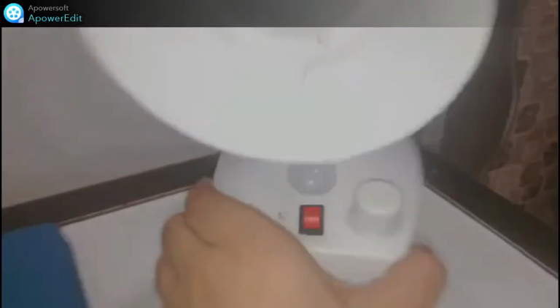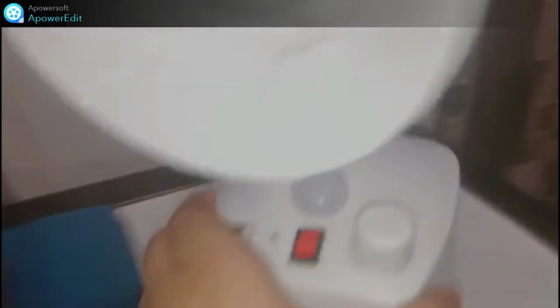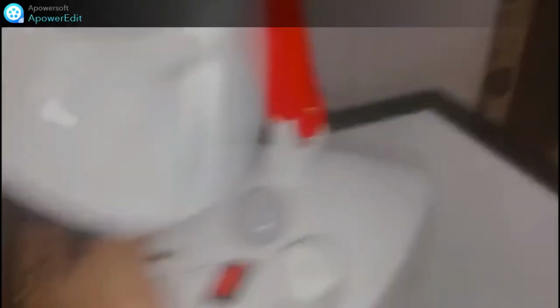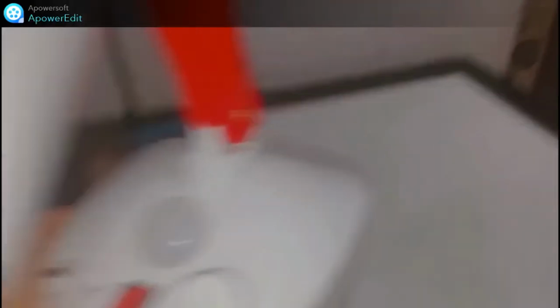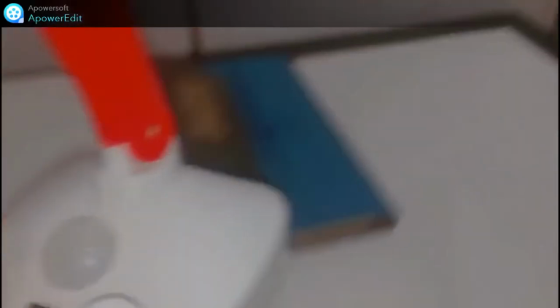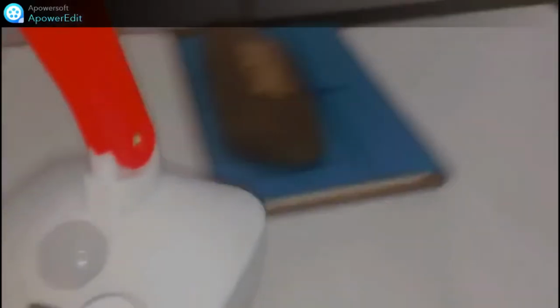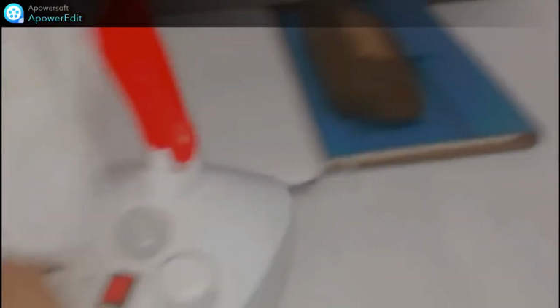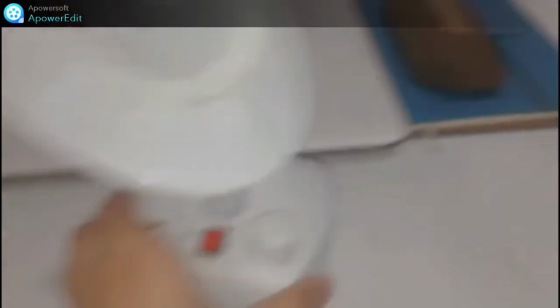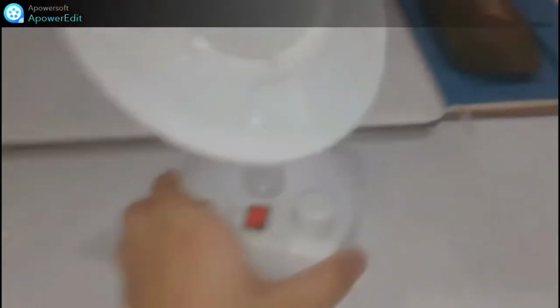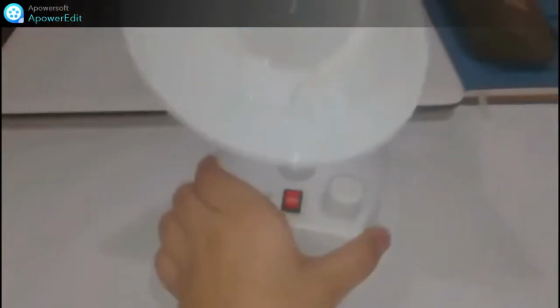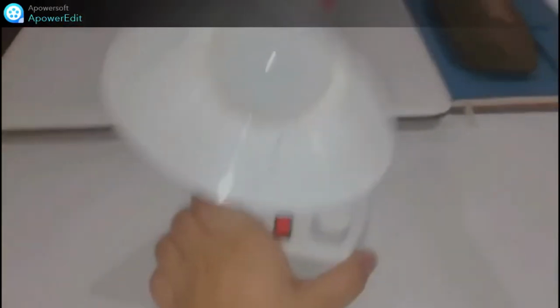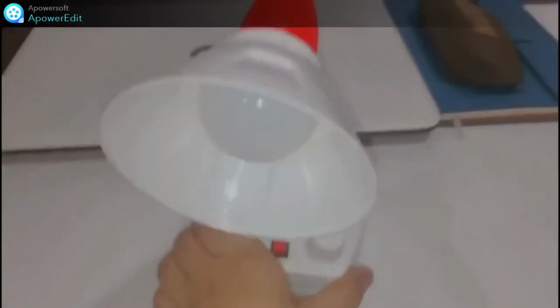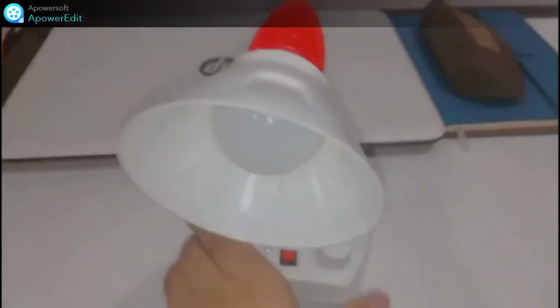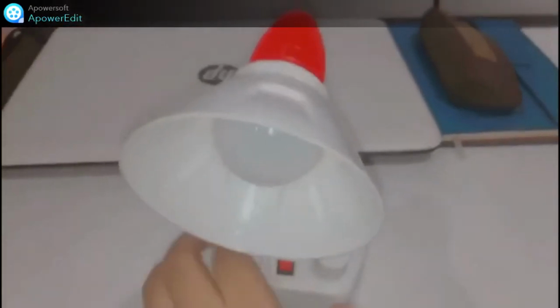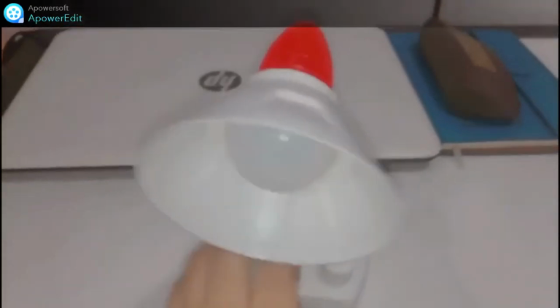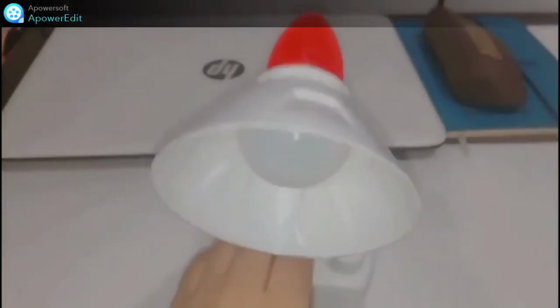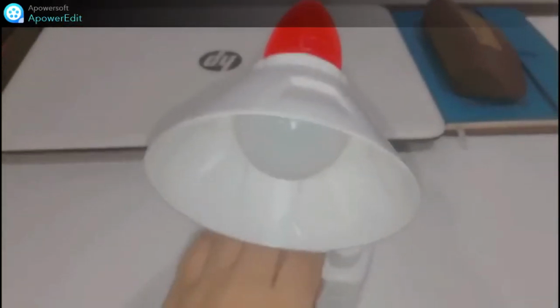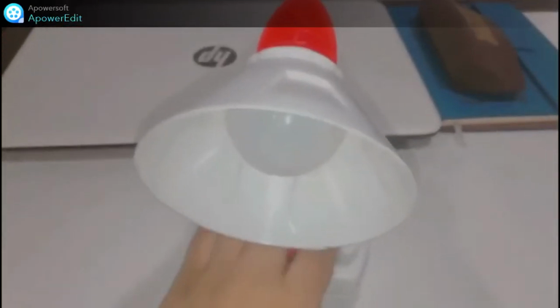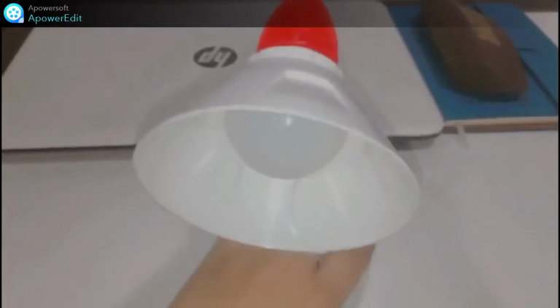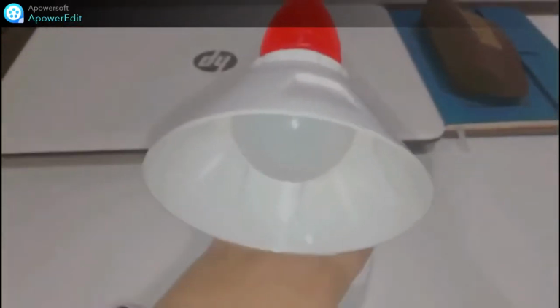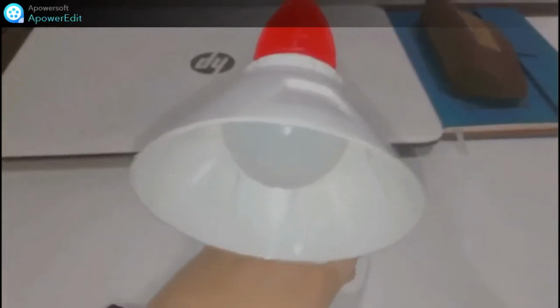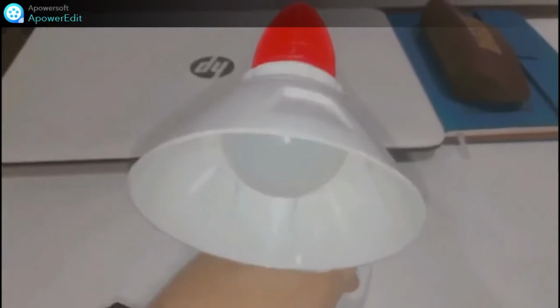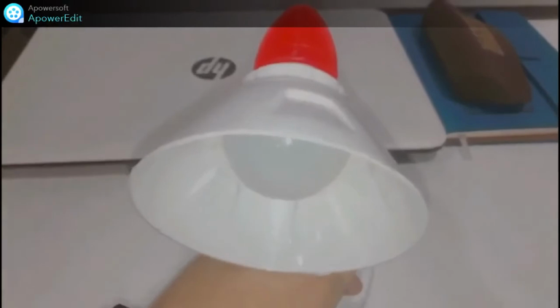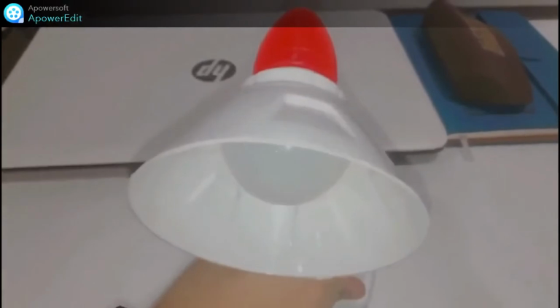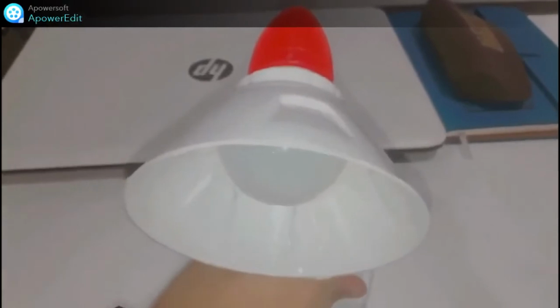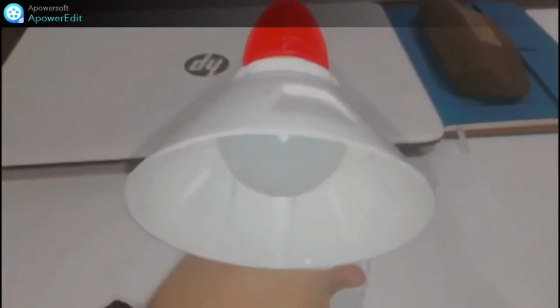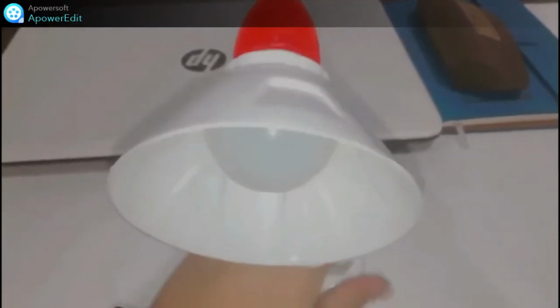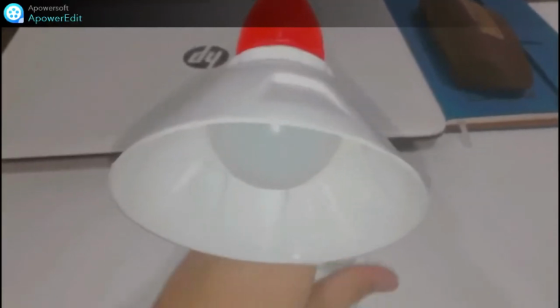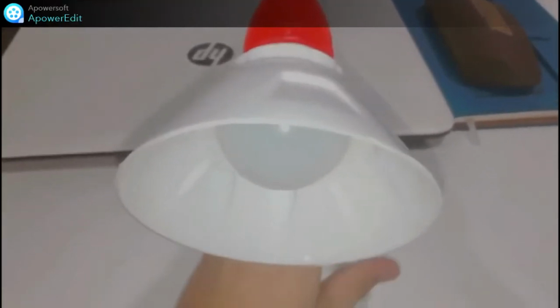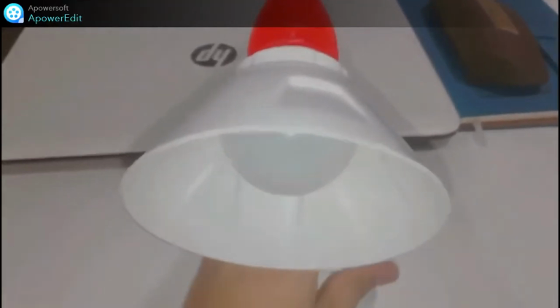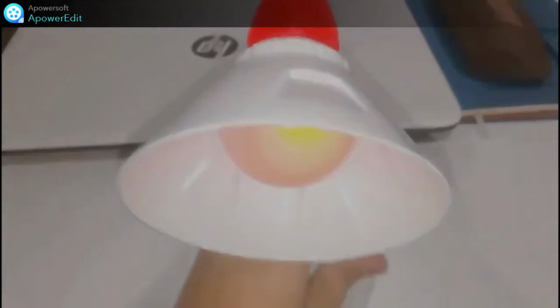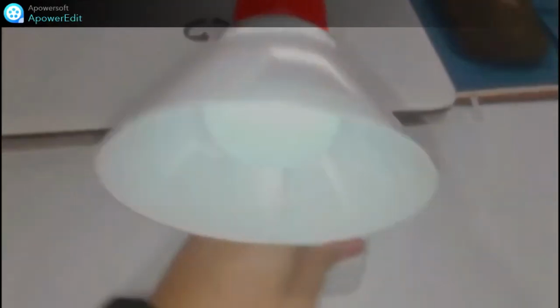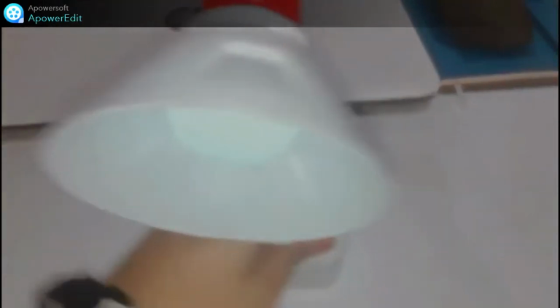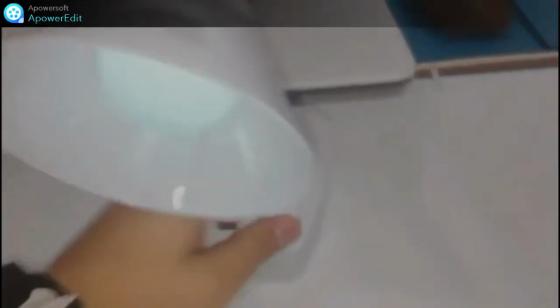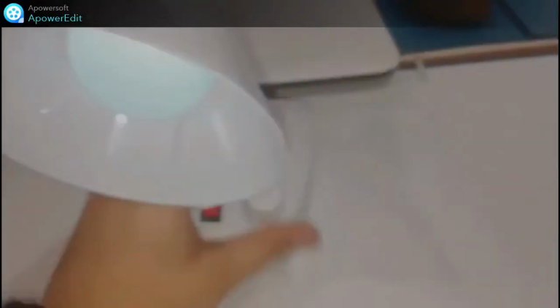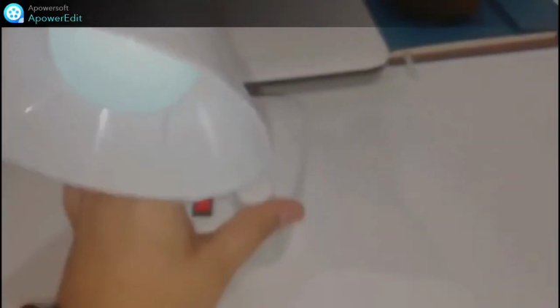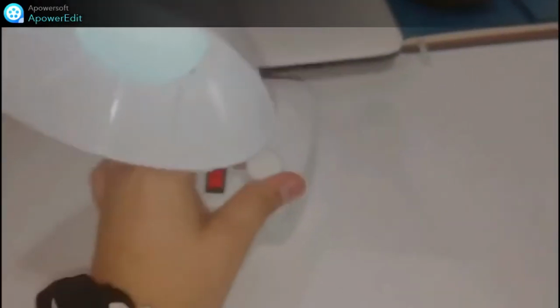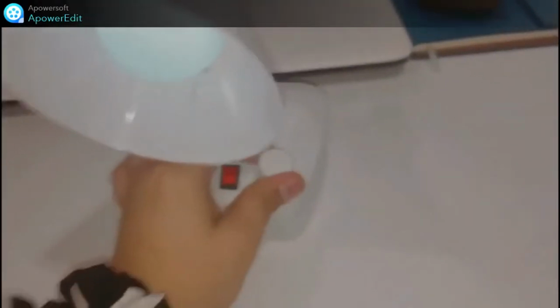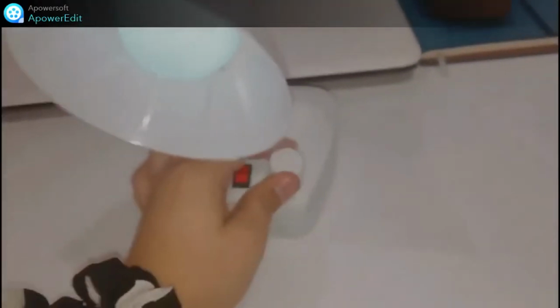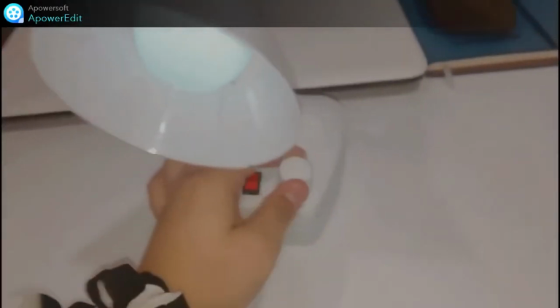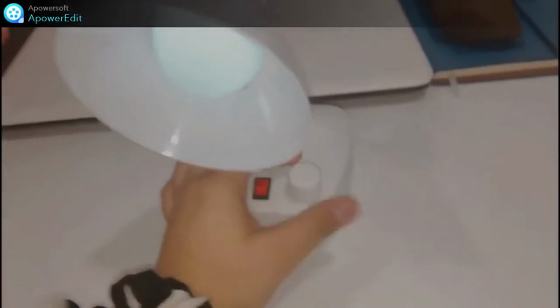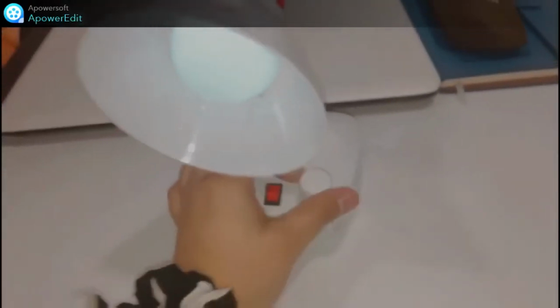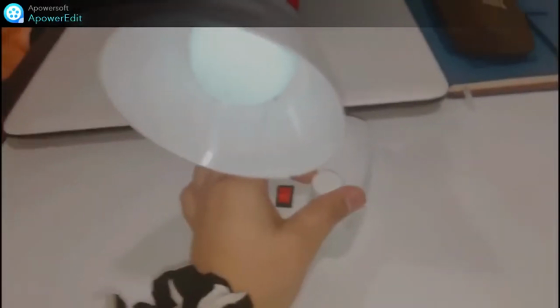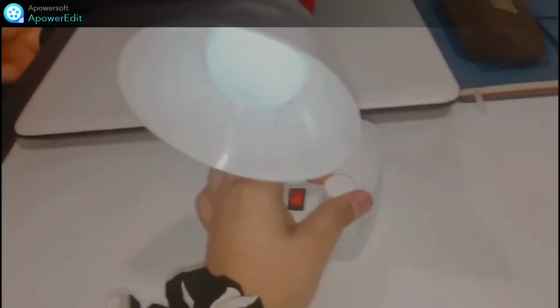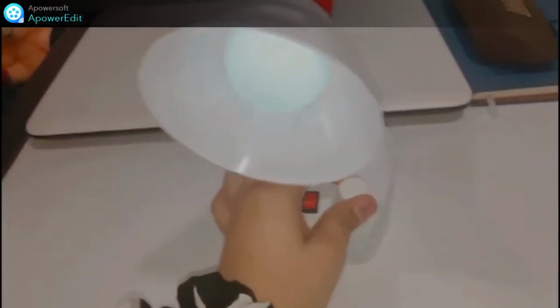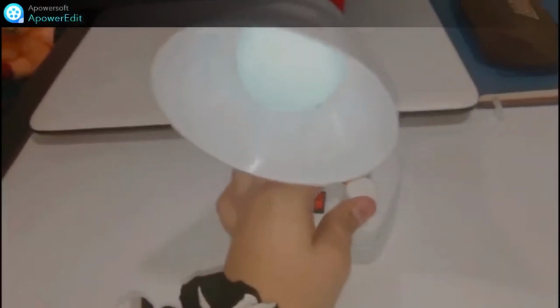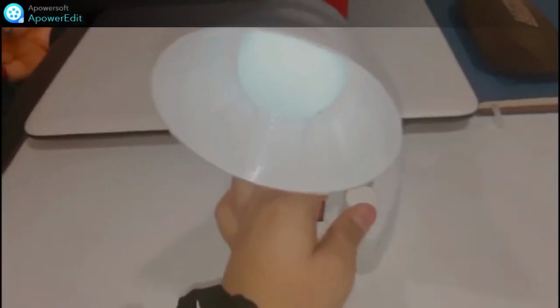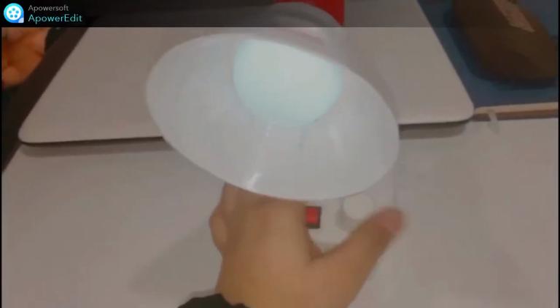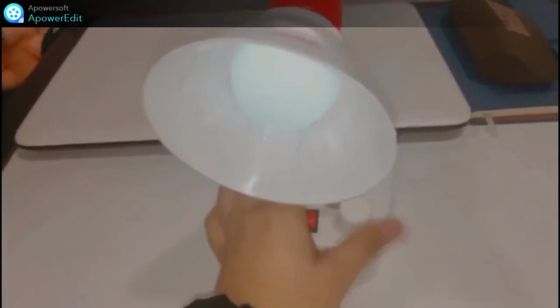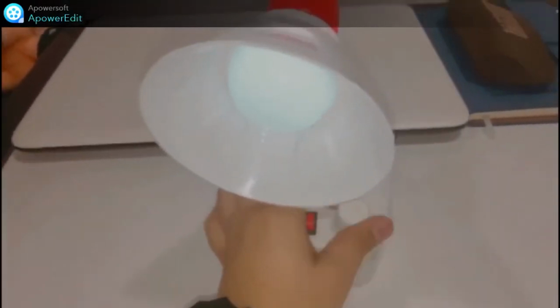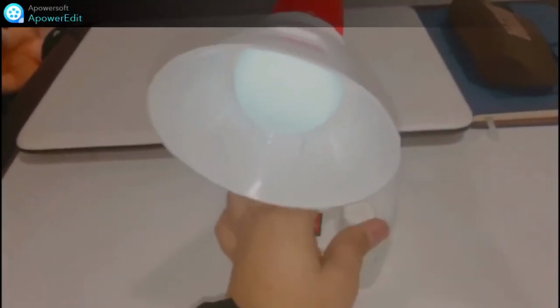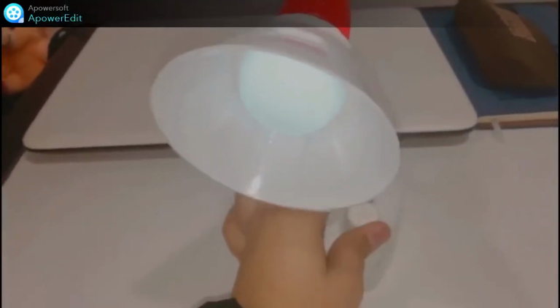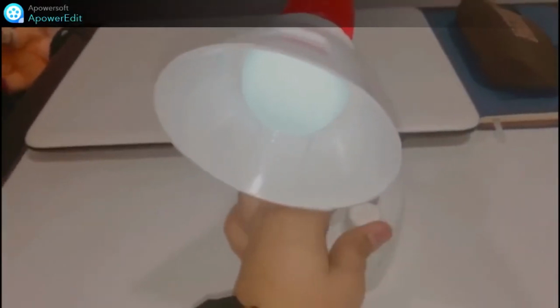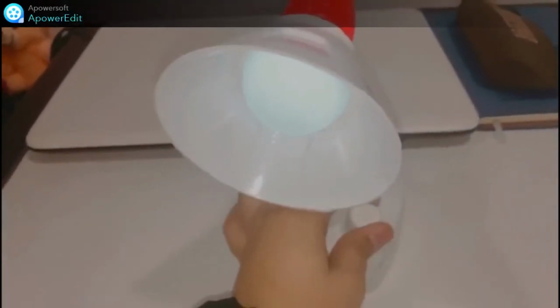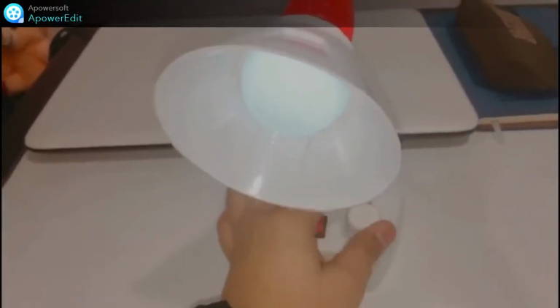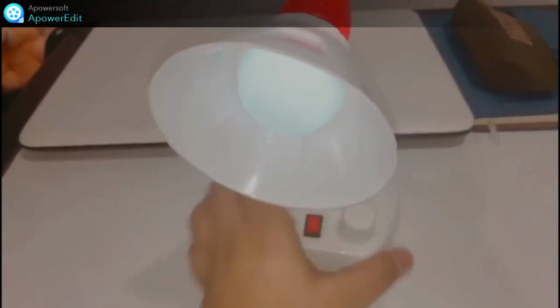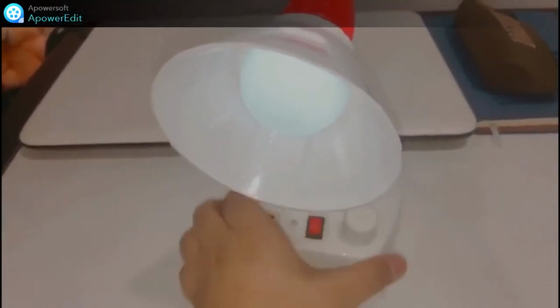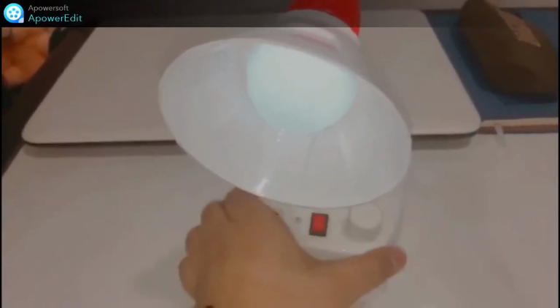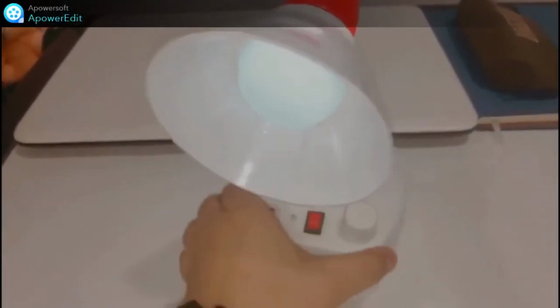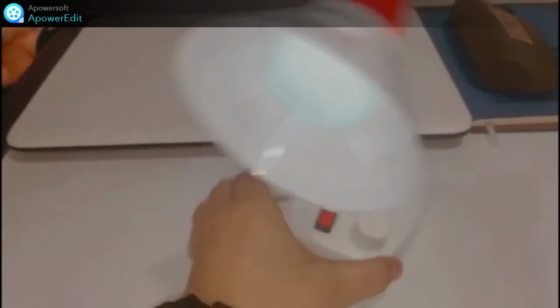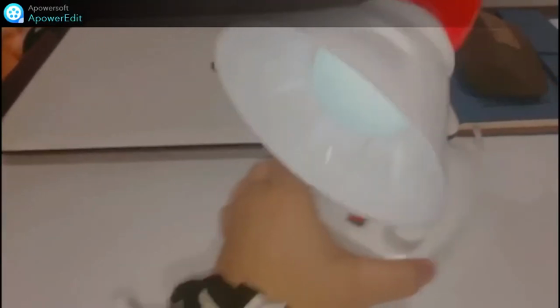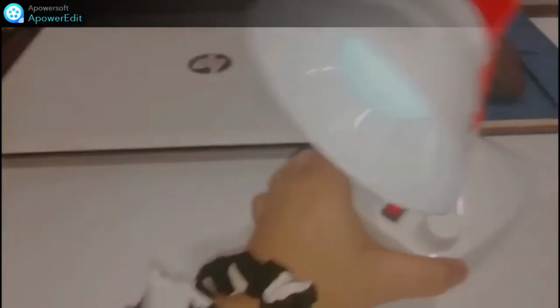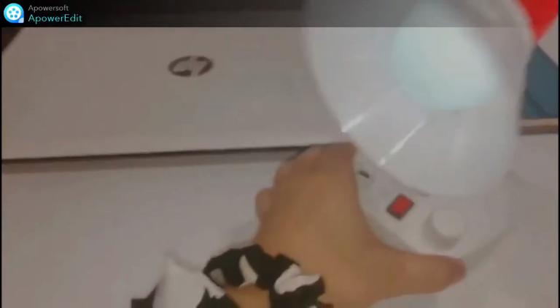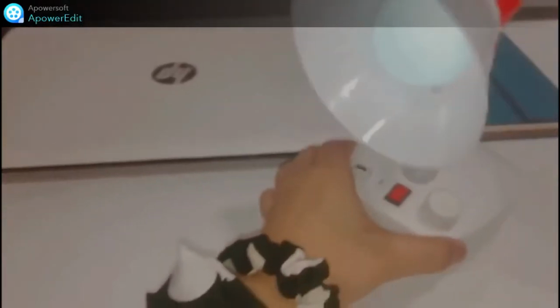Here is a little lamp which helps me to study at night so that I don't have to switch on all the lights.